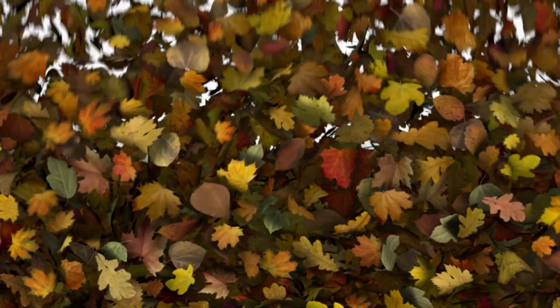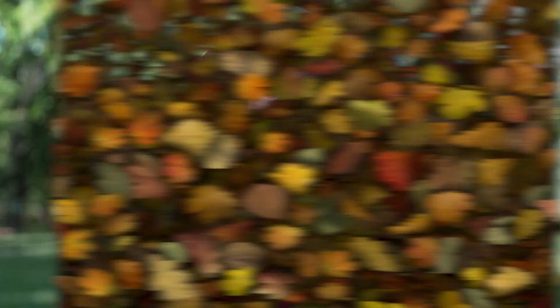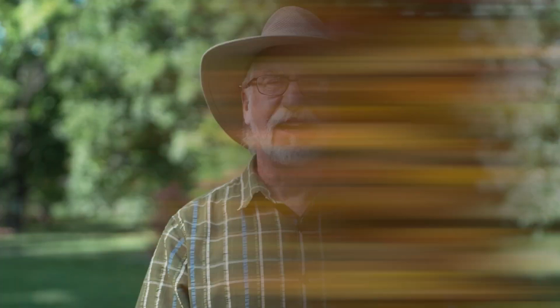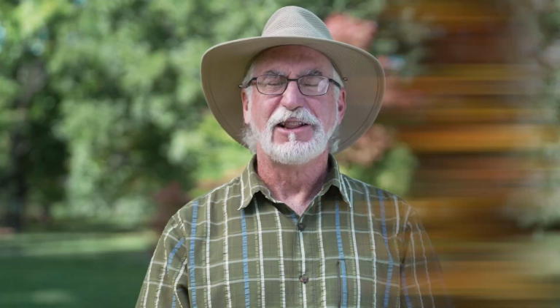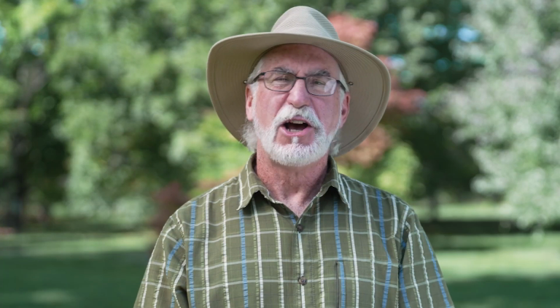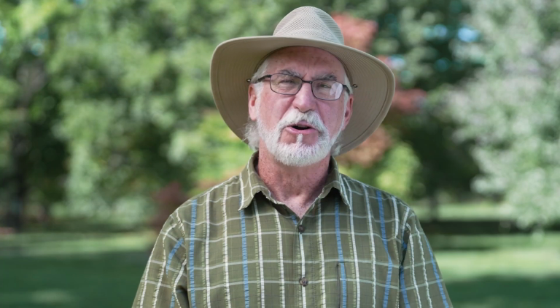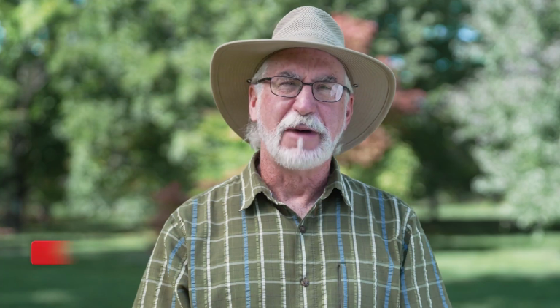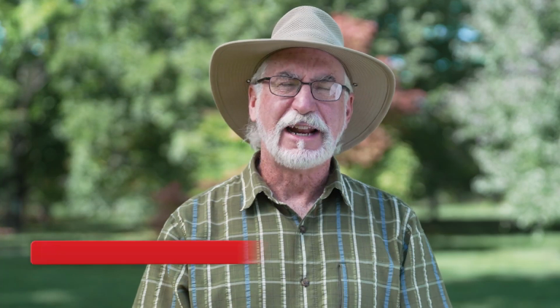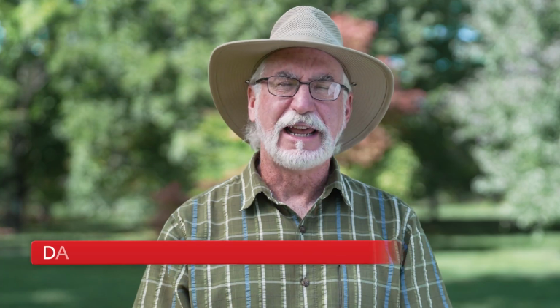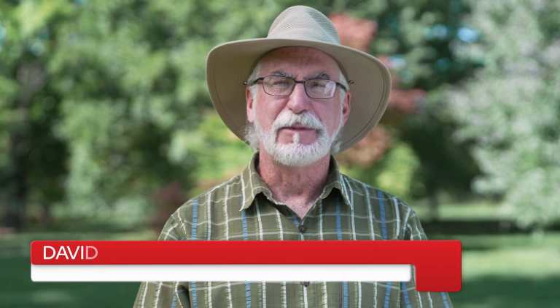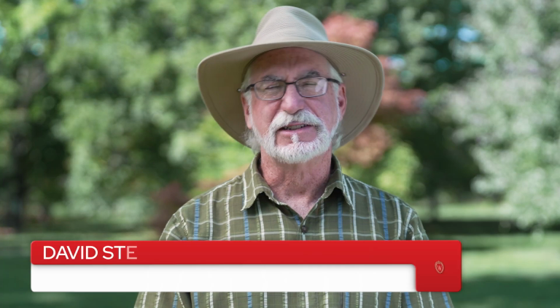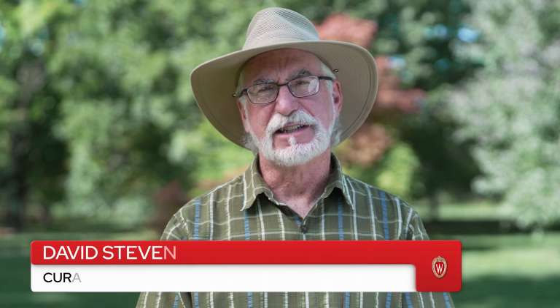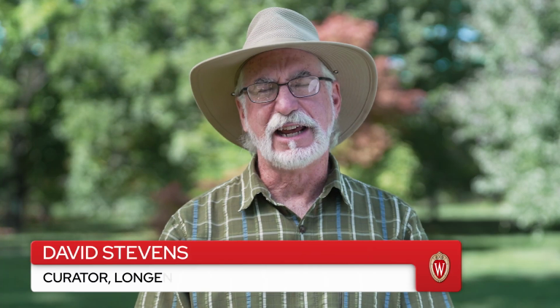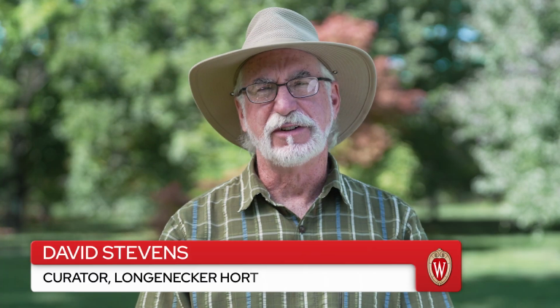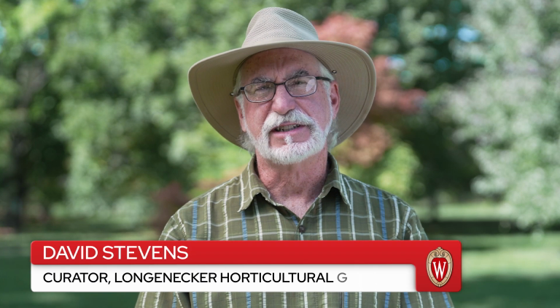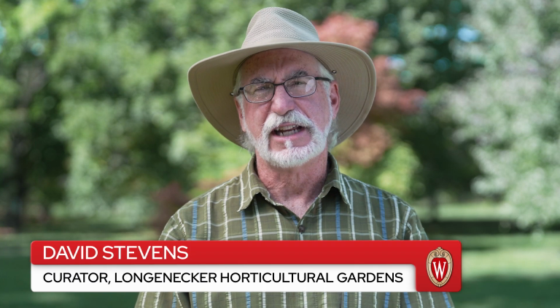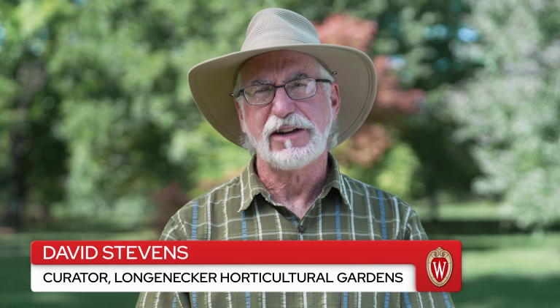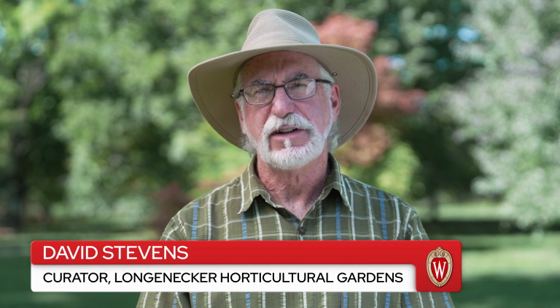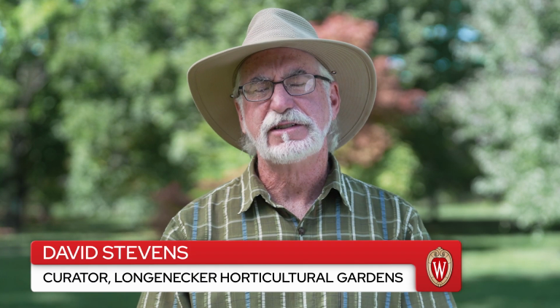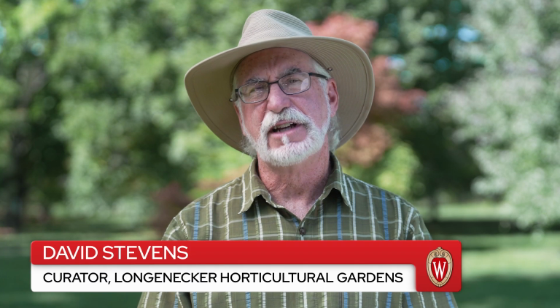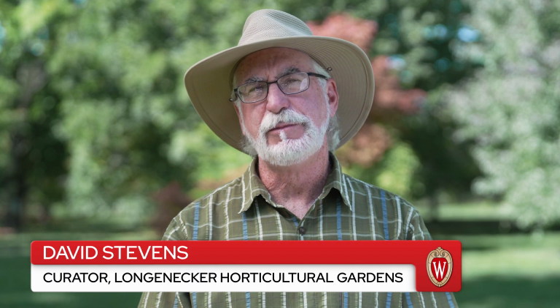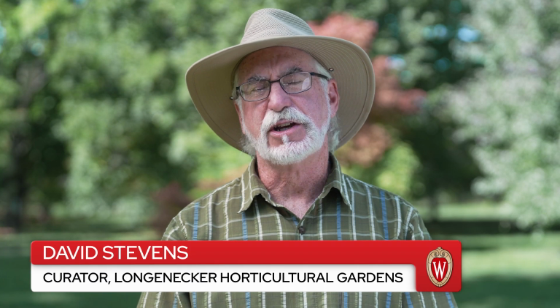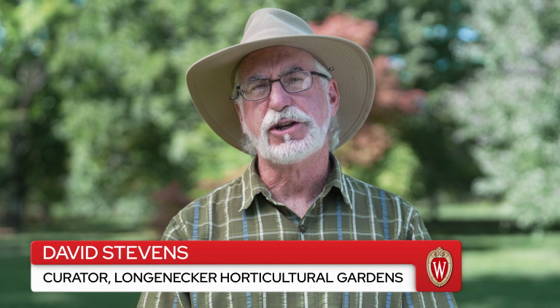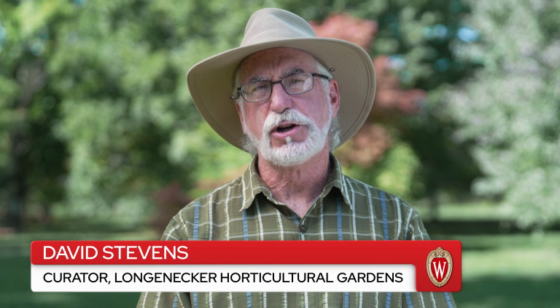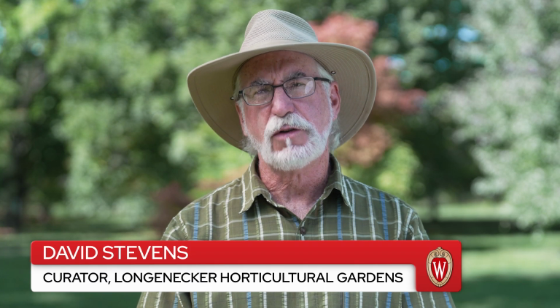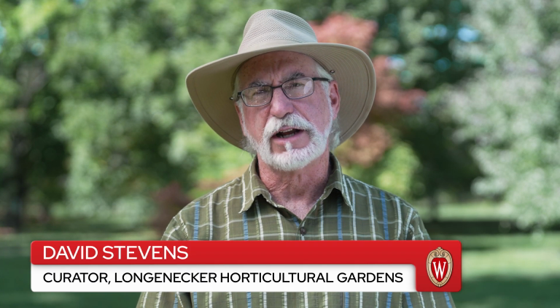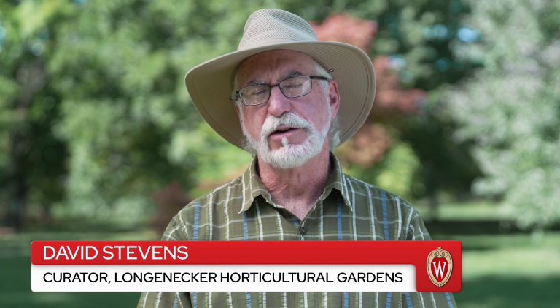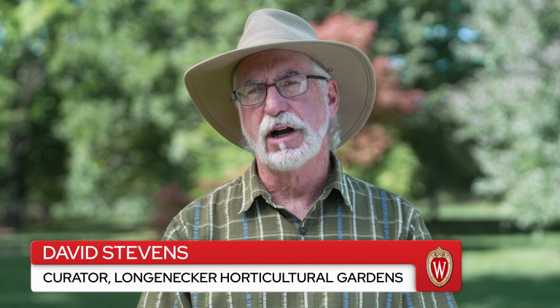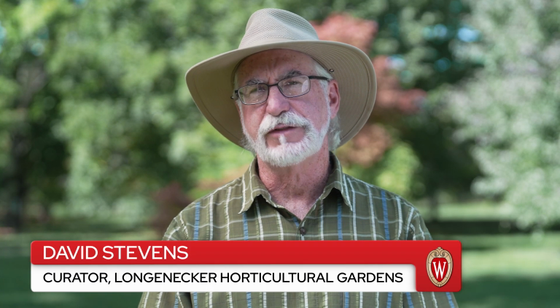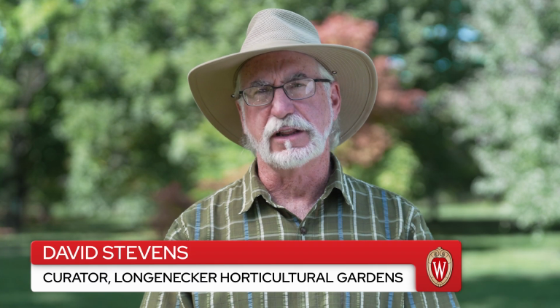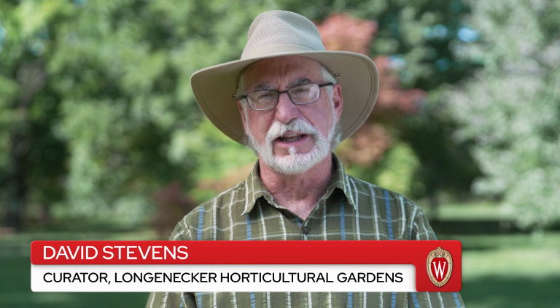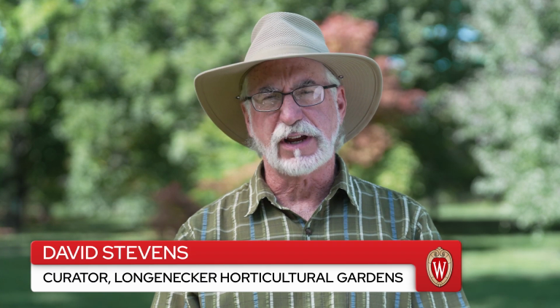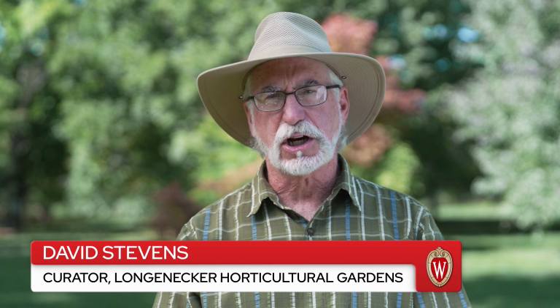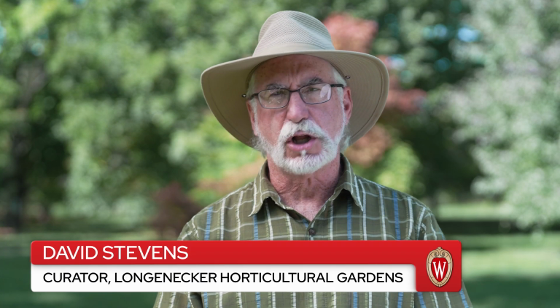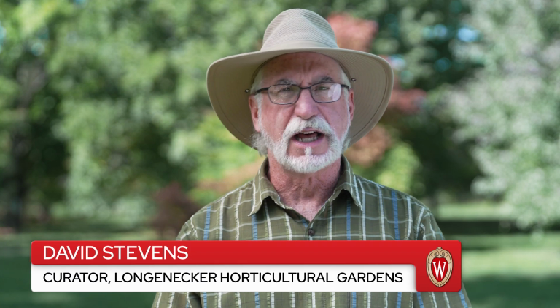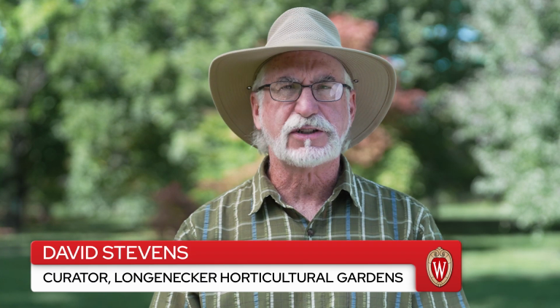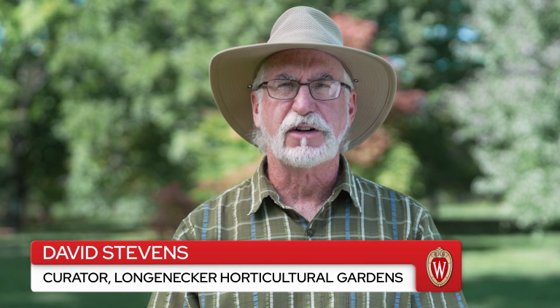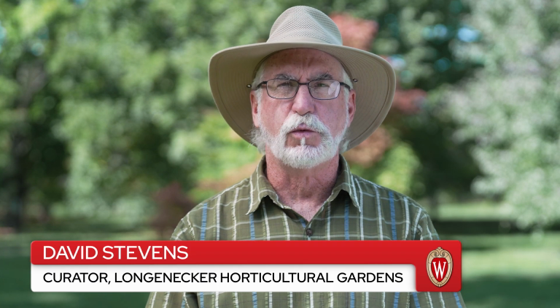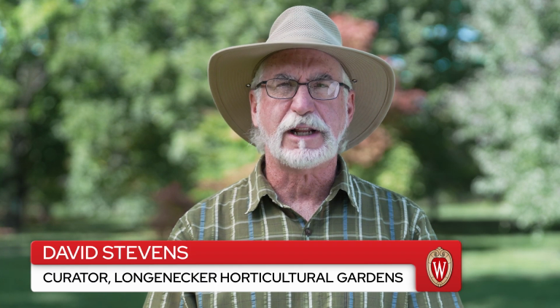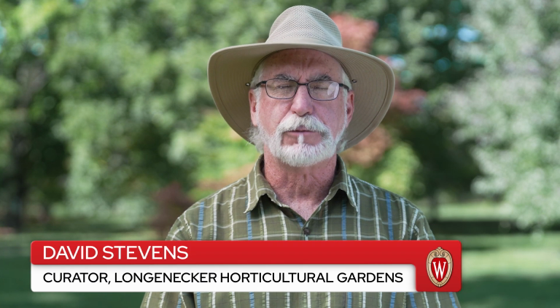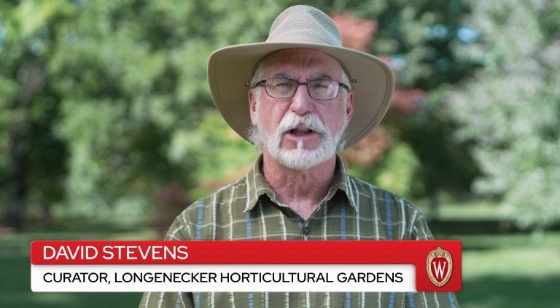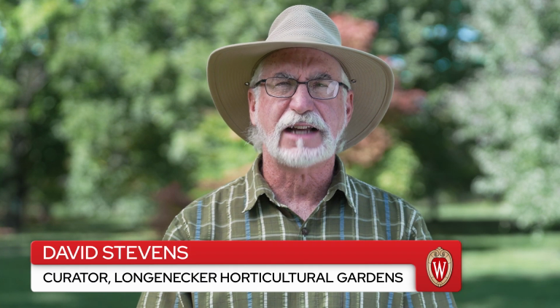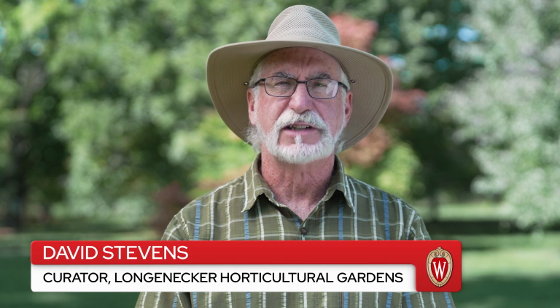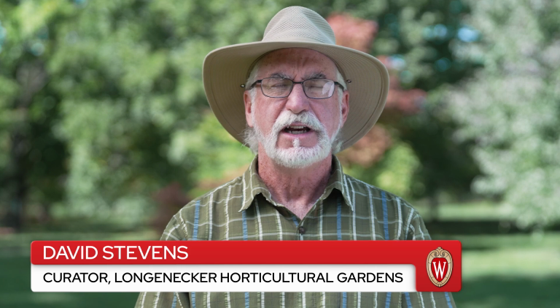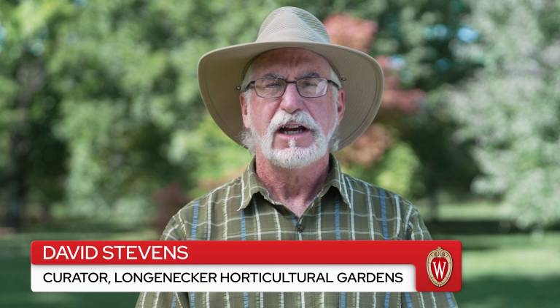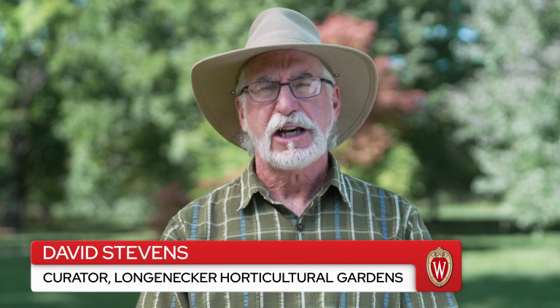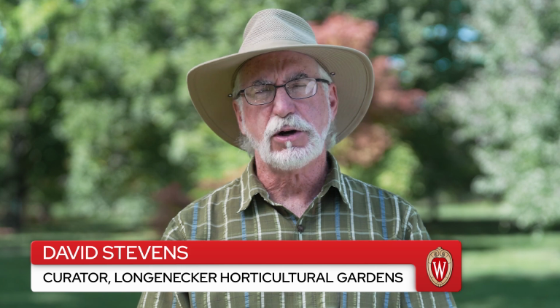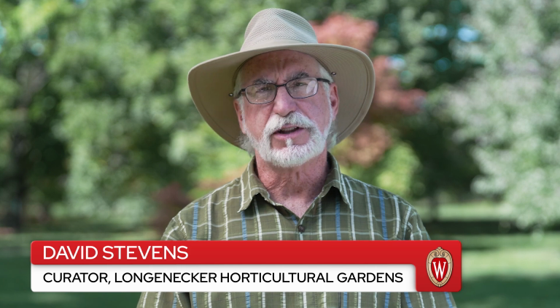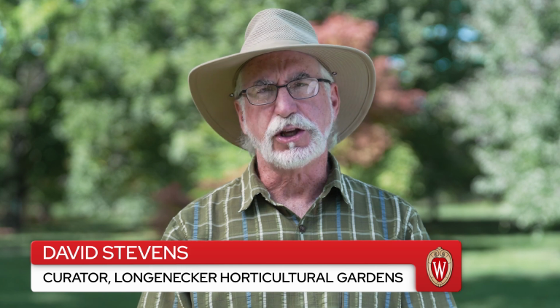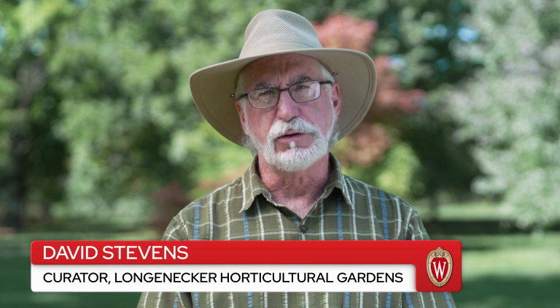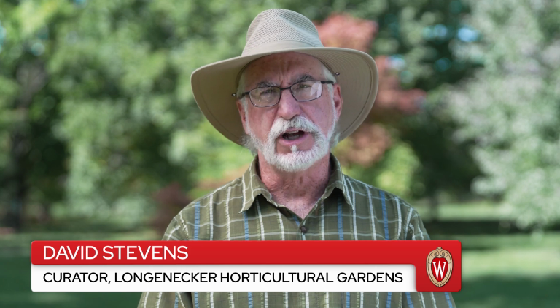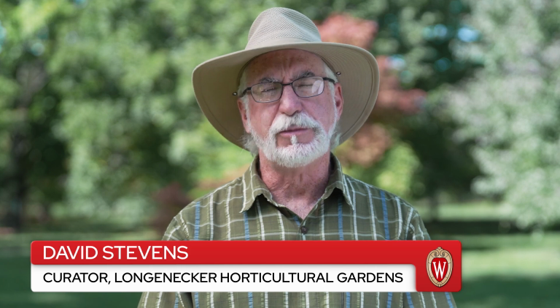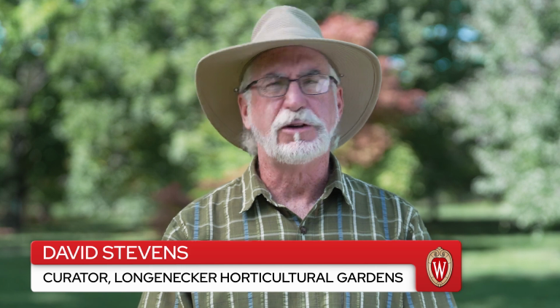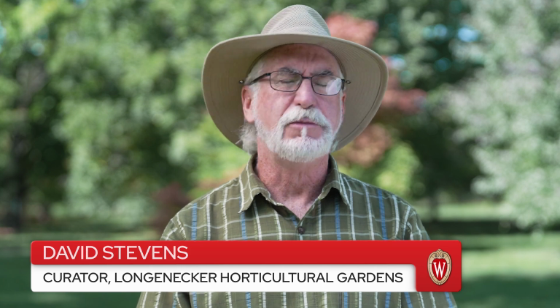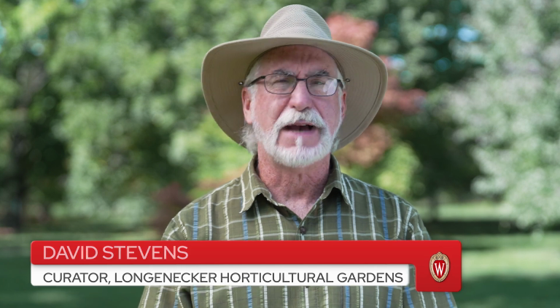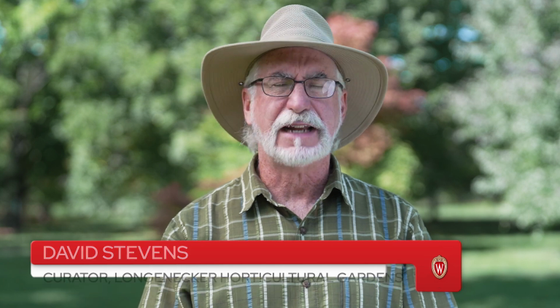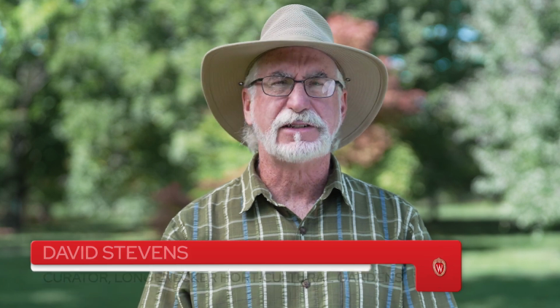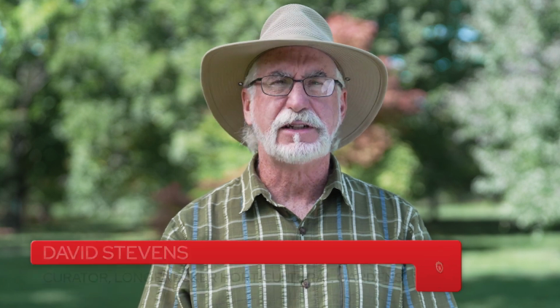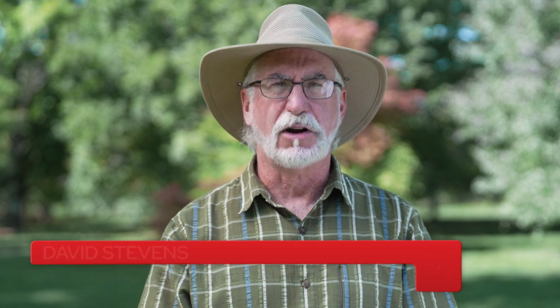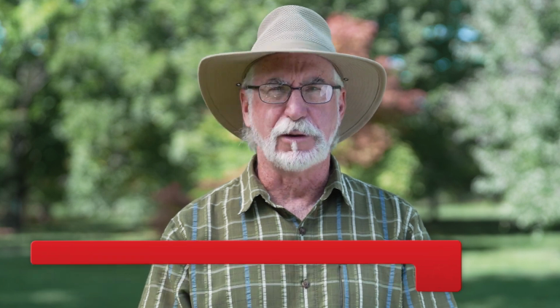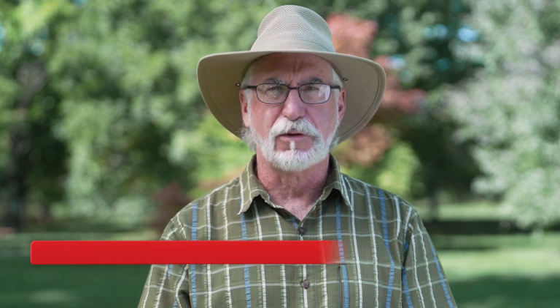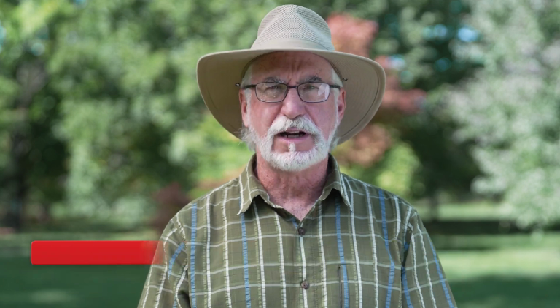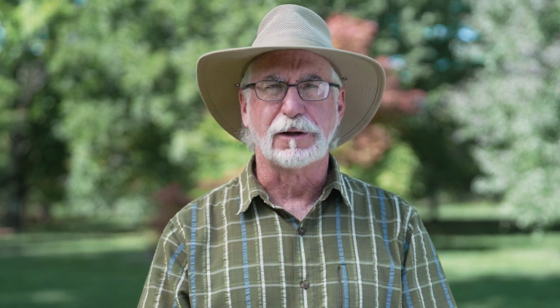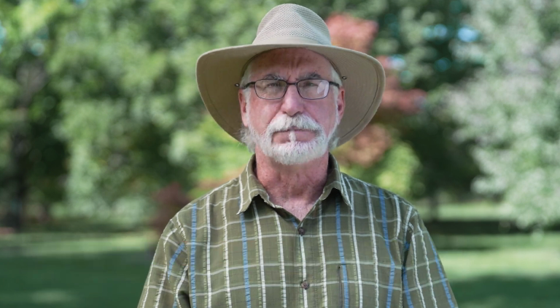Hello, my name is David Stevens. I'm the curator of the Living Collection of Woody Plants here at the UW-Madison Arboretum.